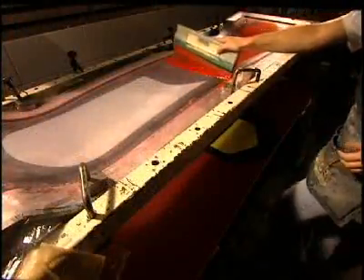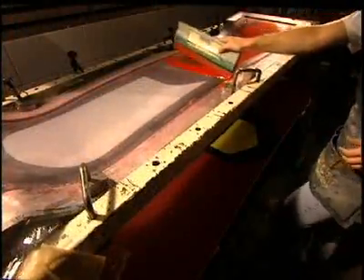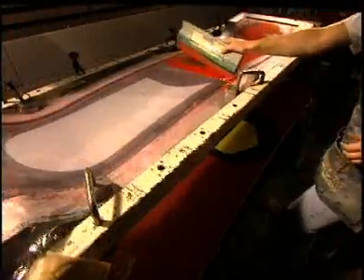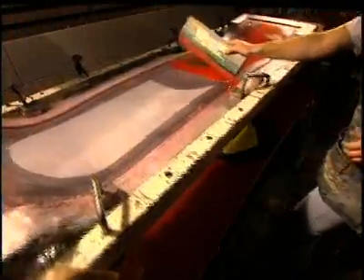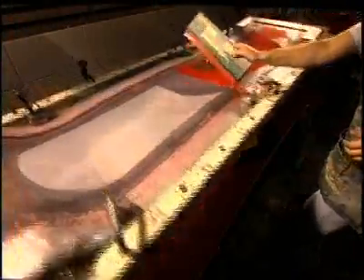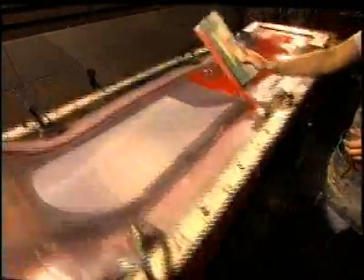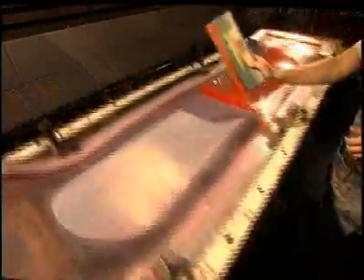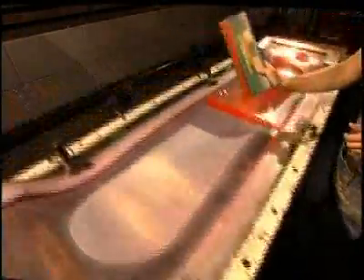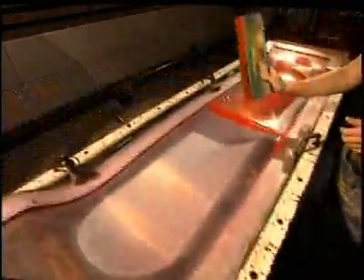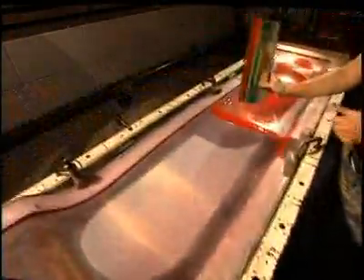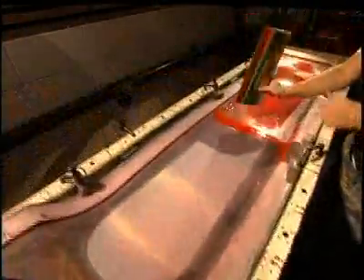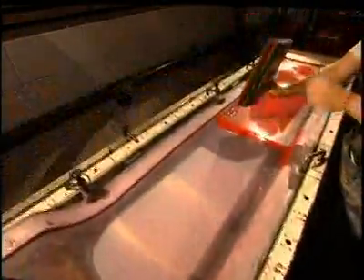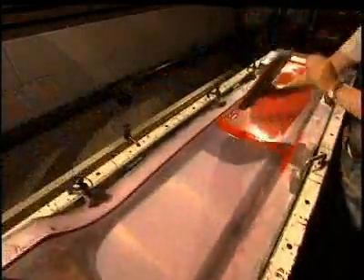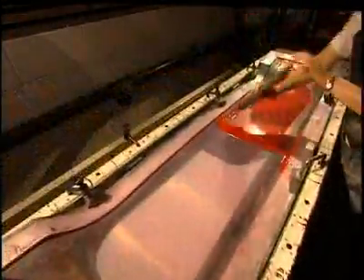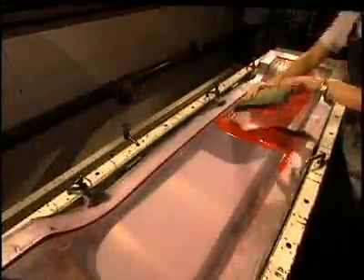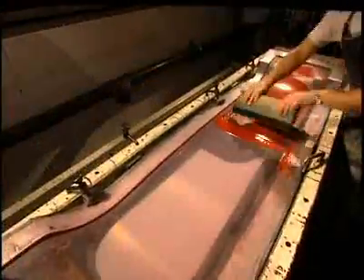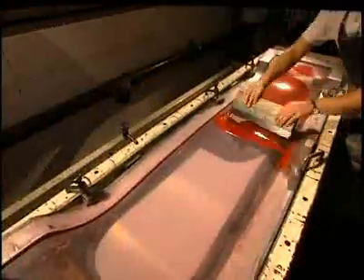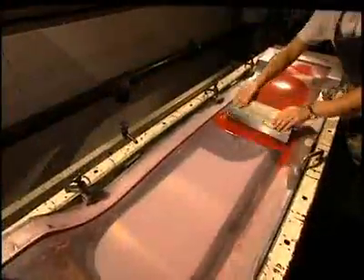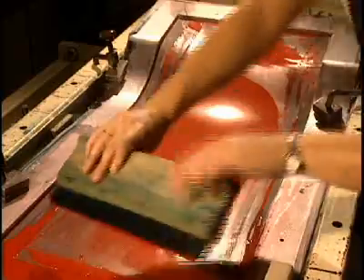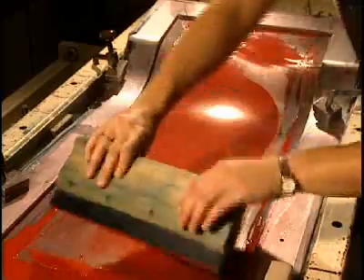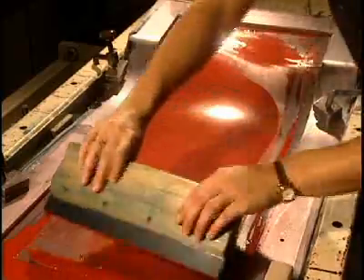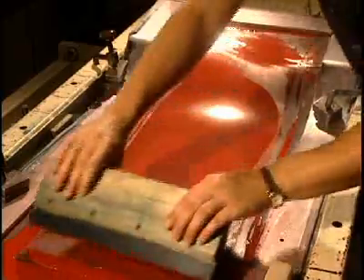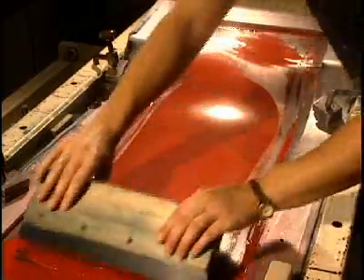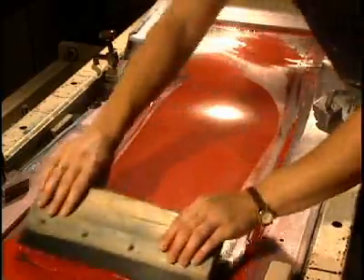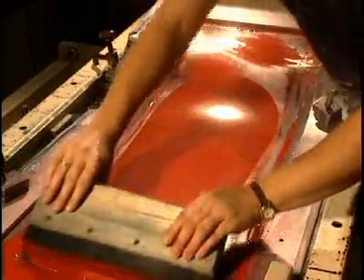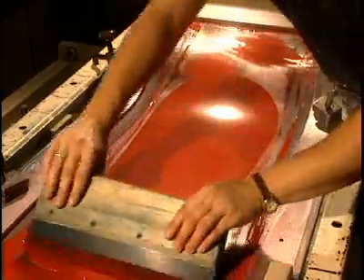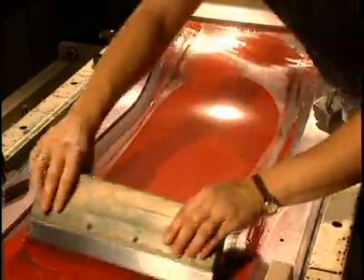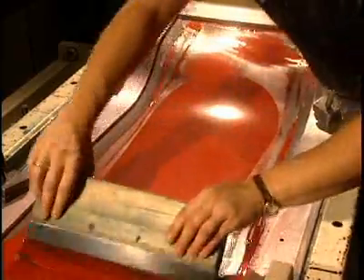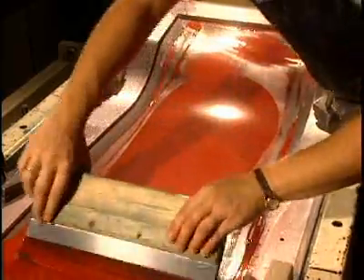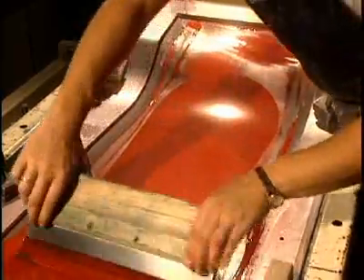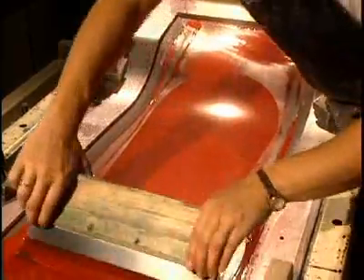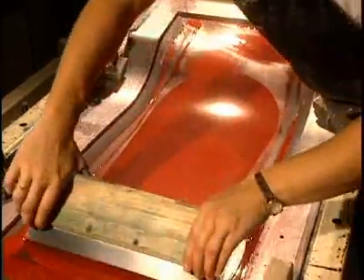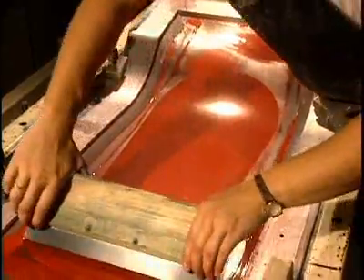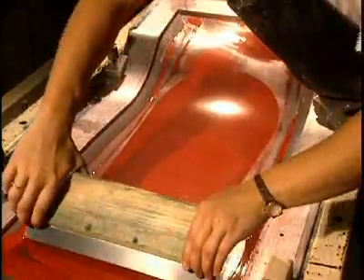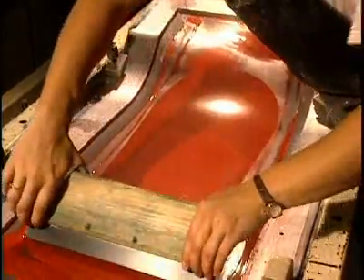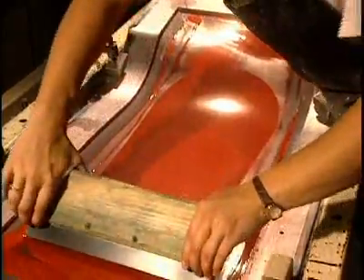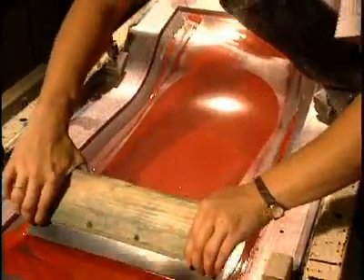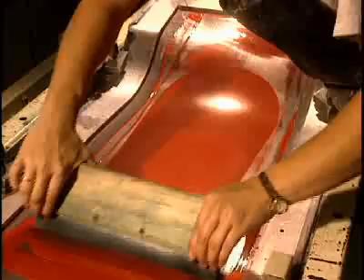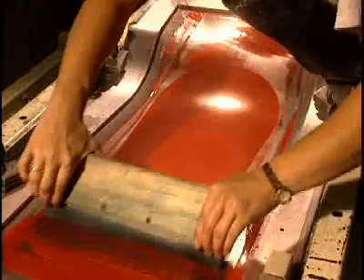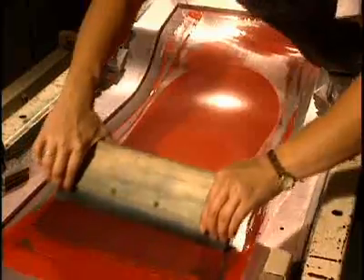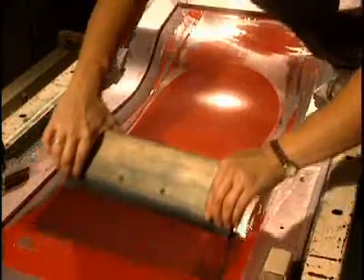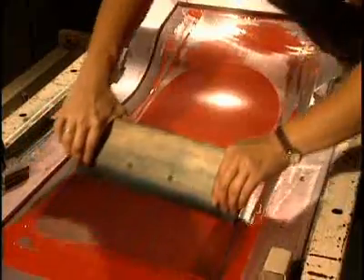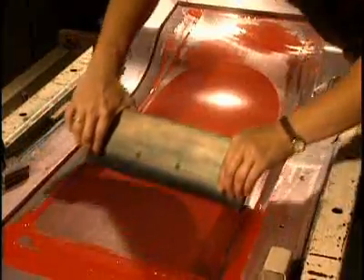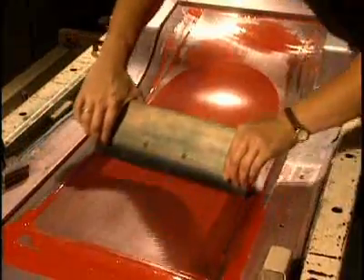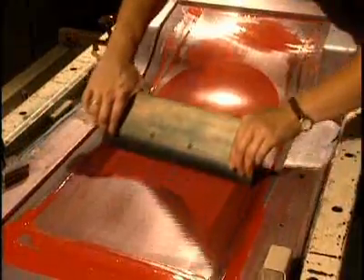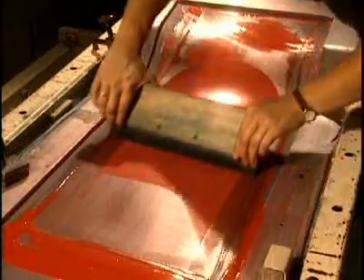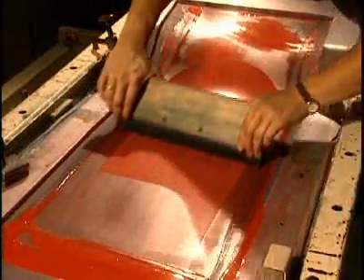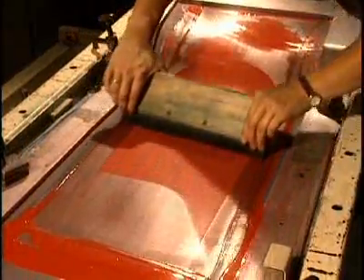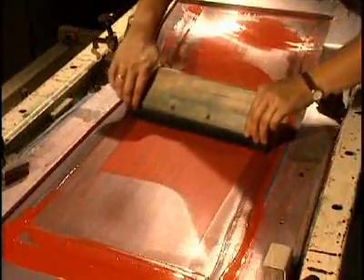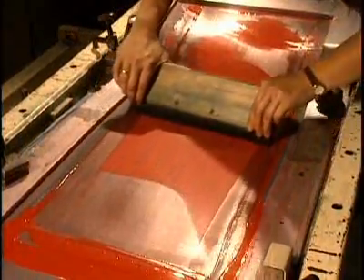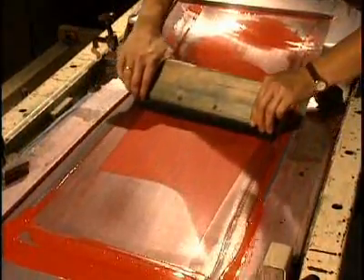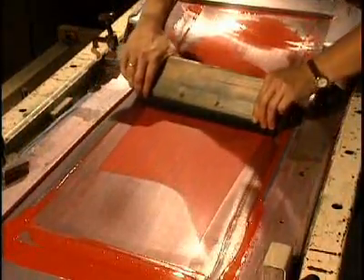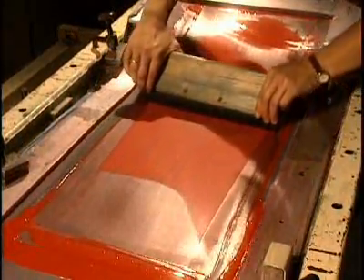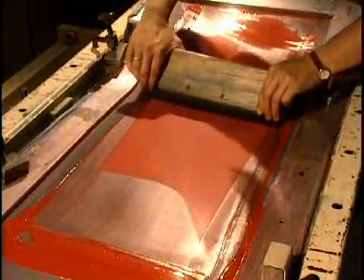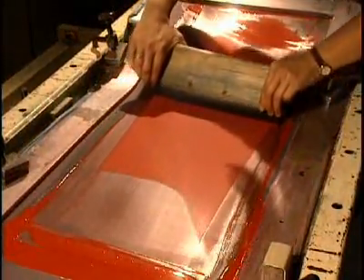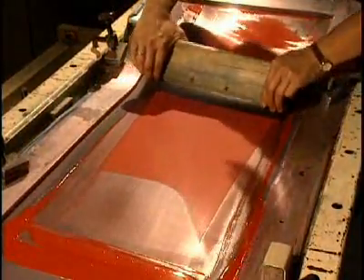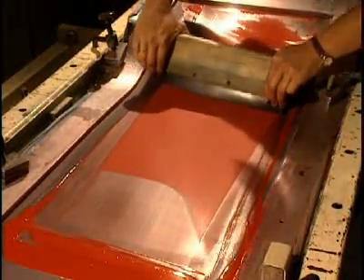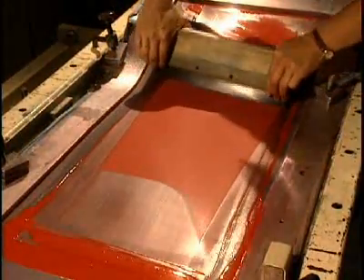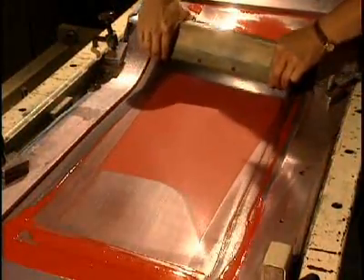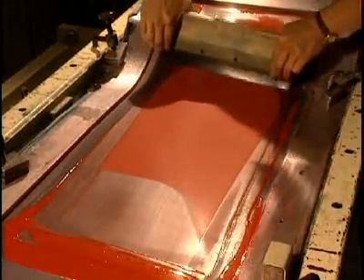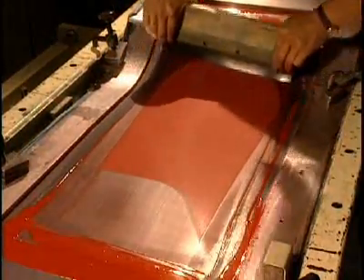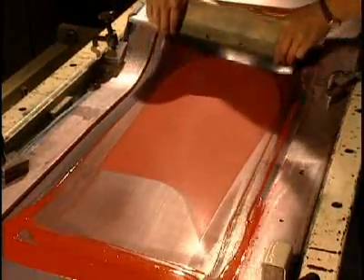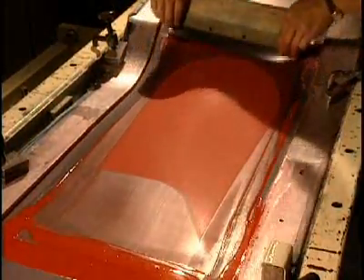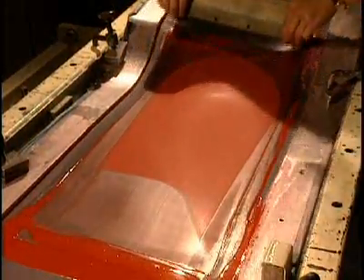They apply, again by silkscreening, another coat, then another color — this time, the red.